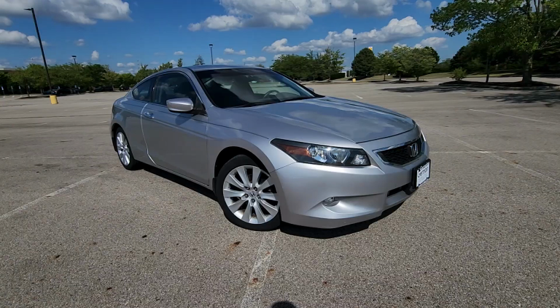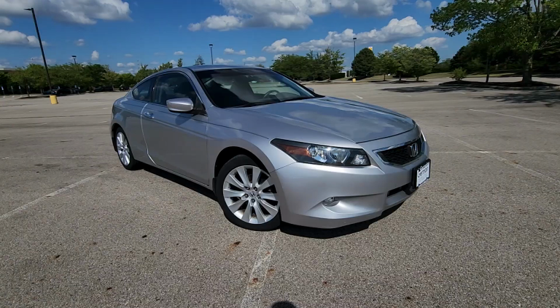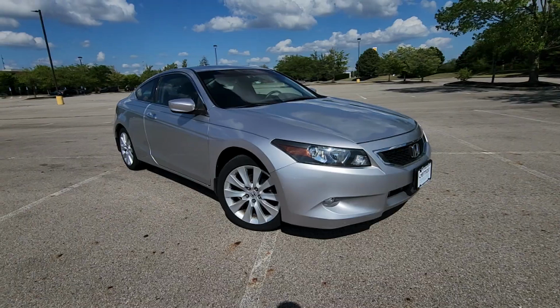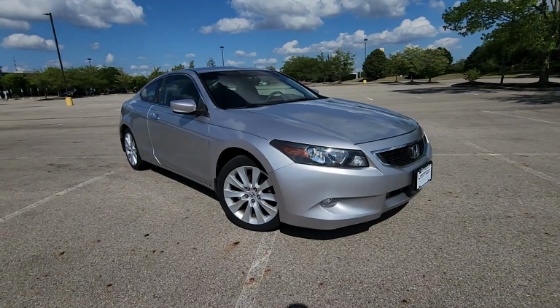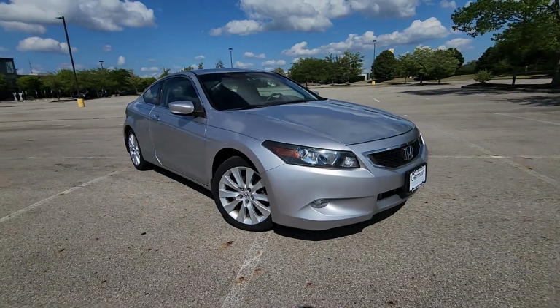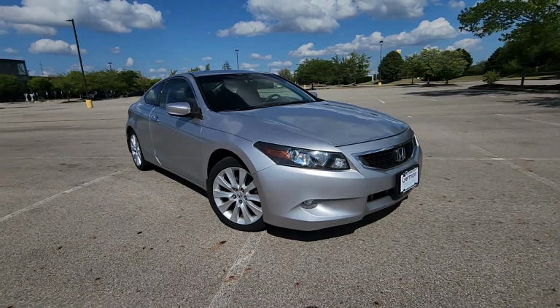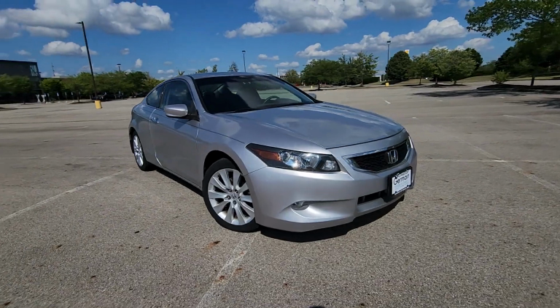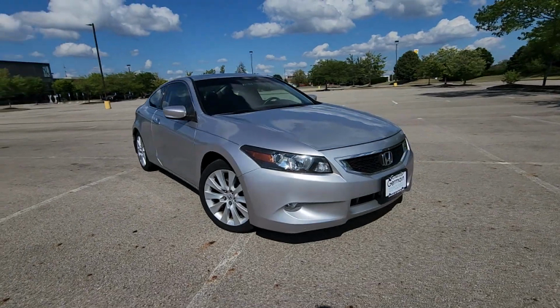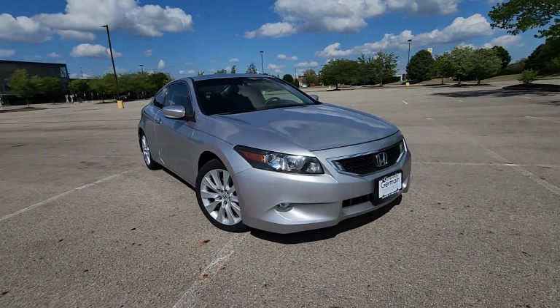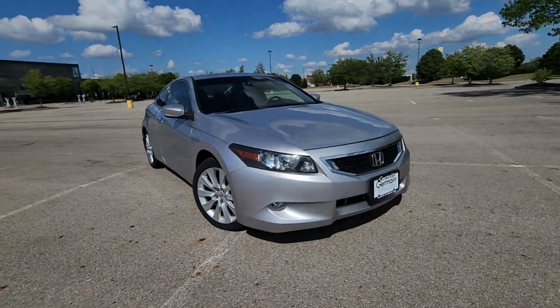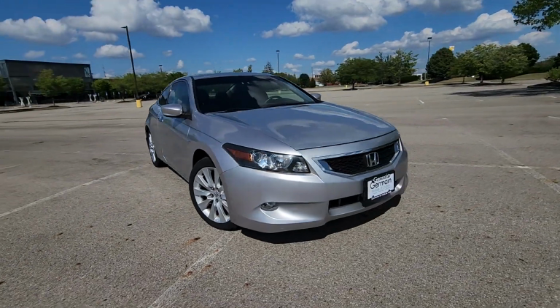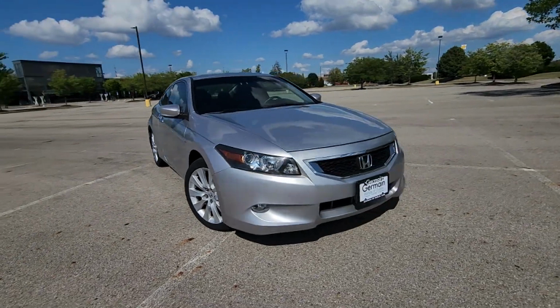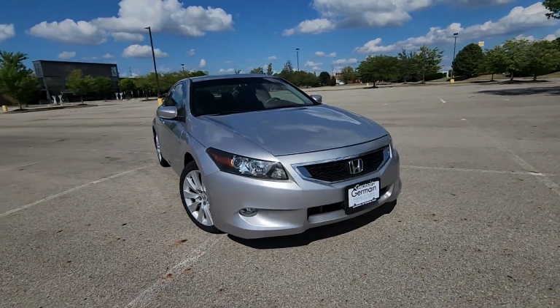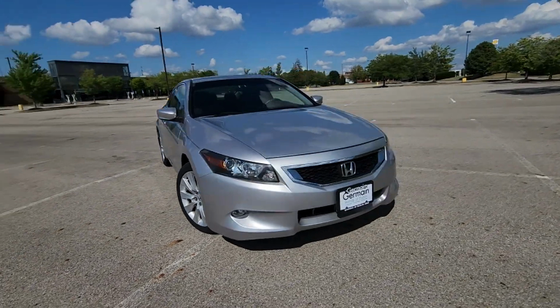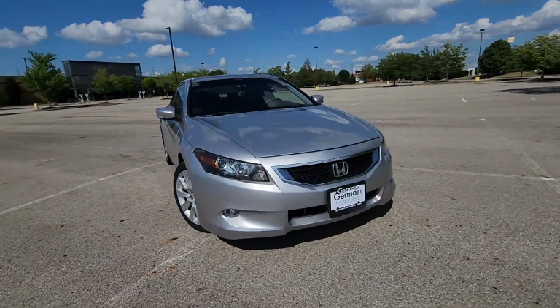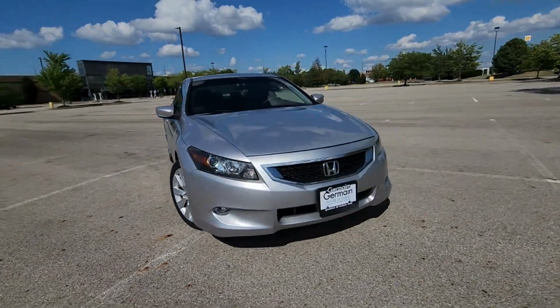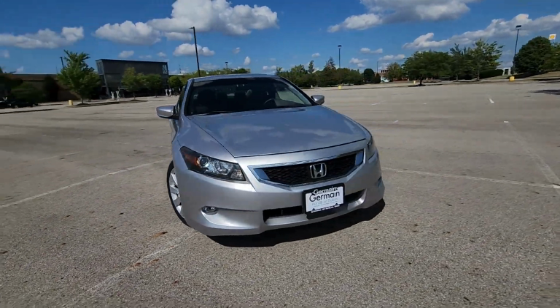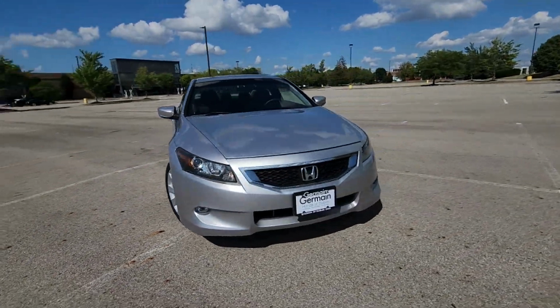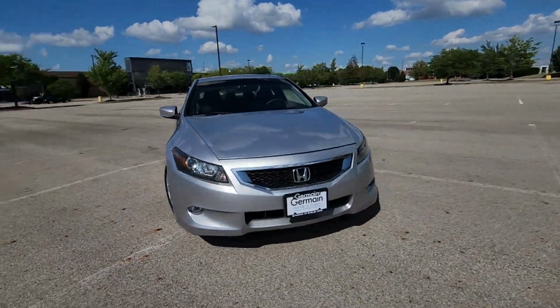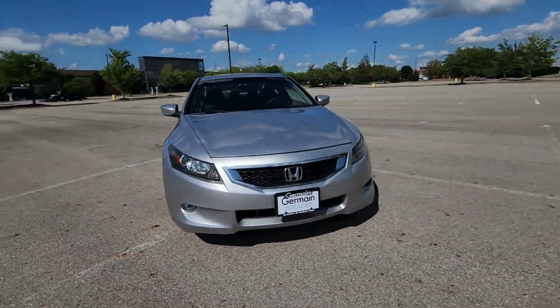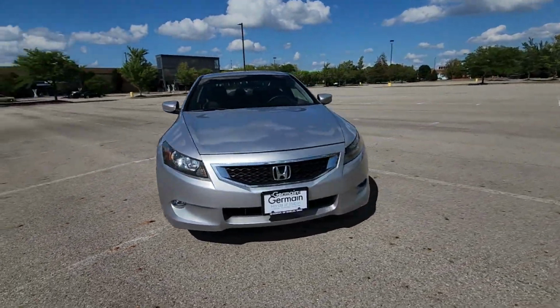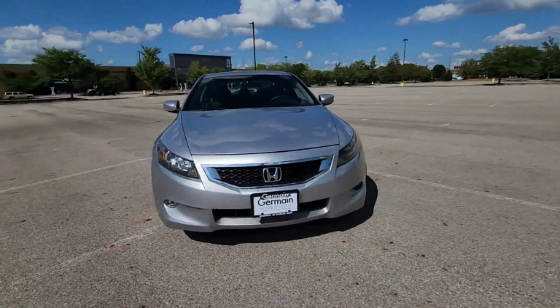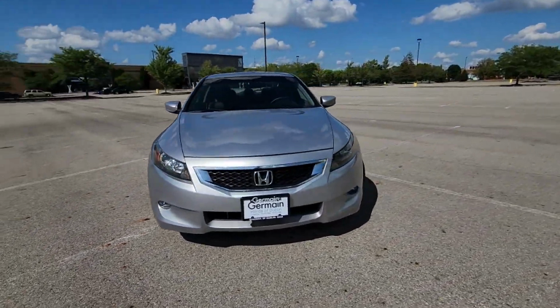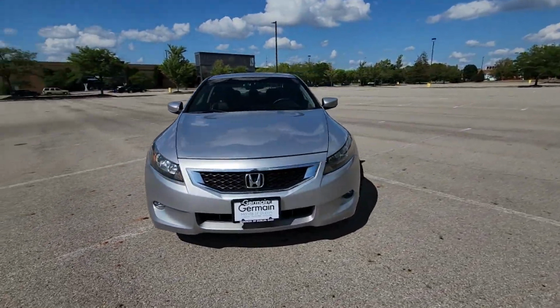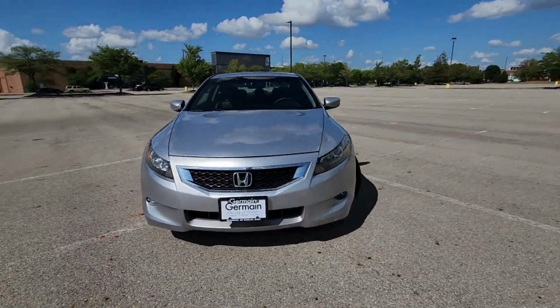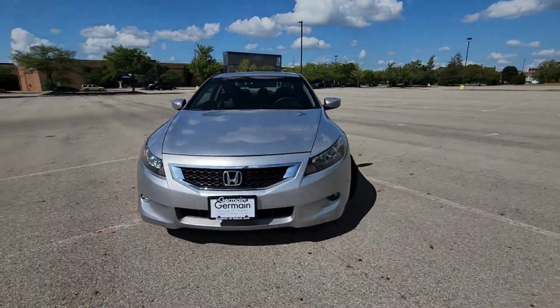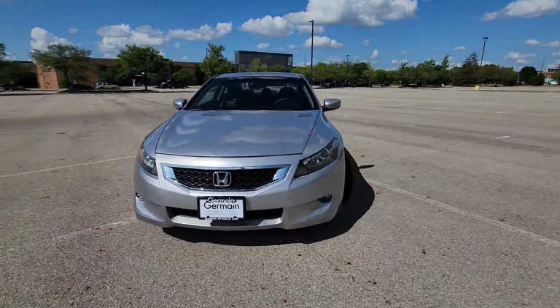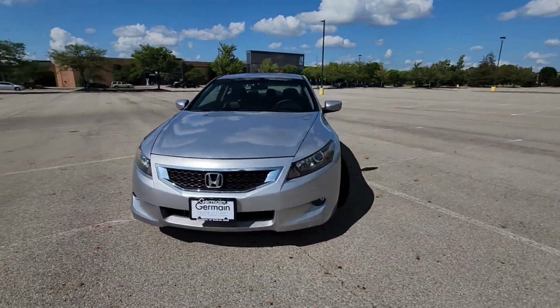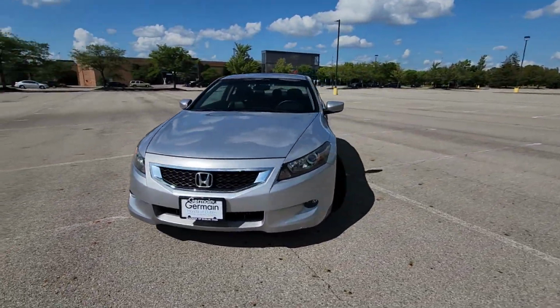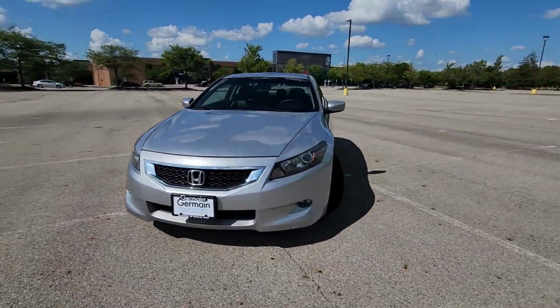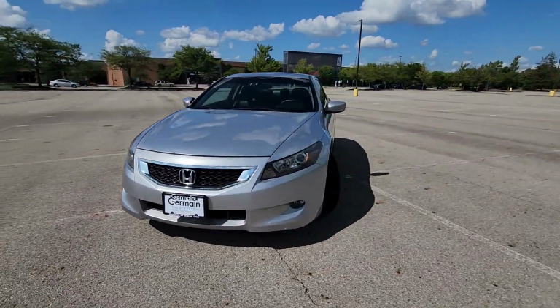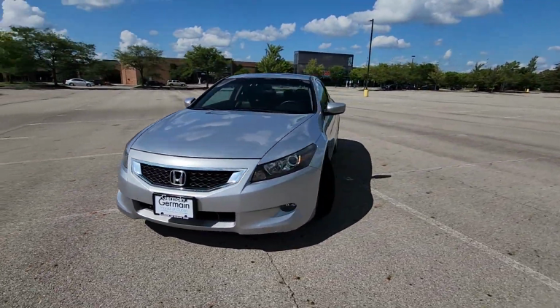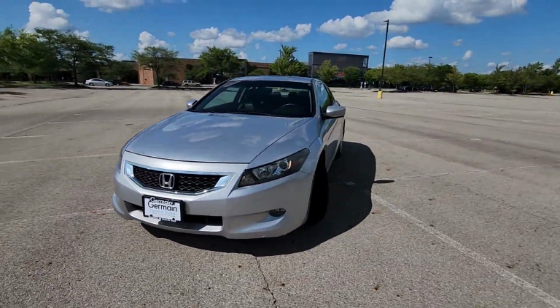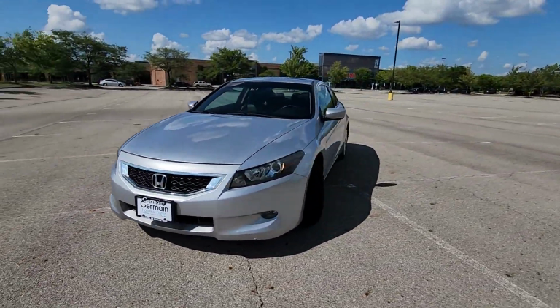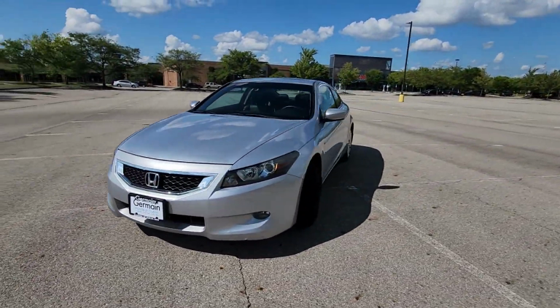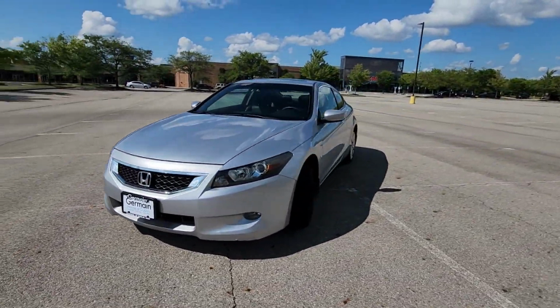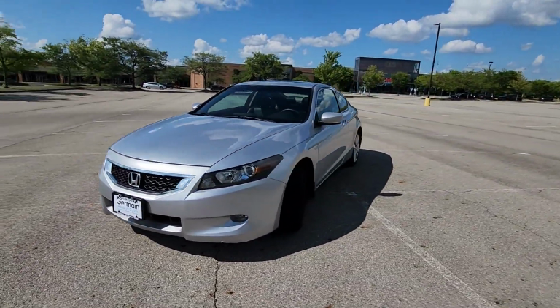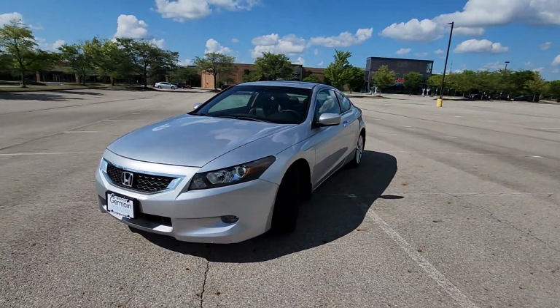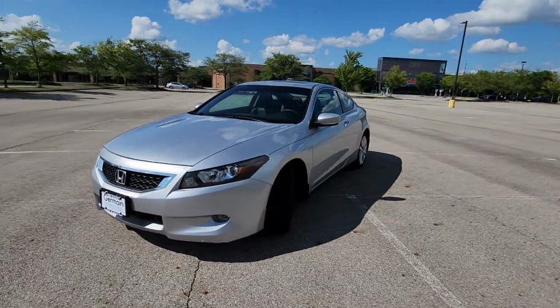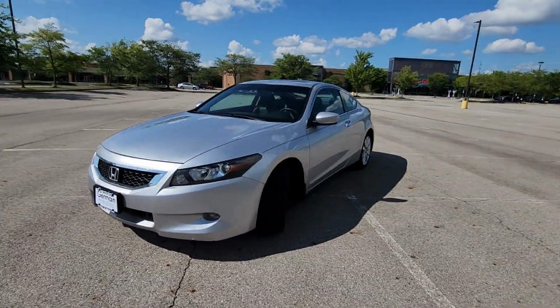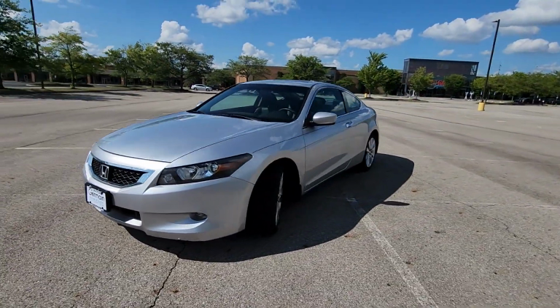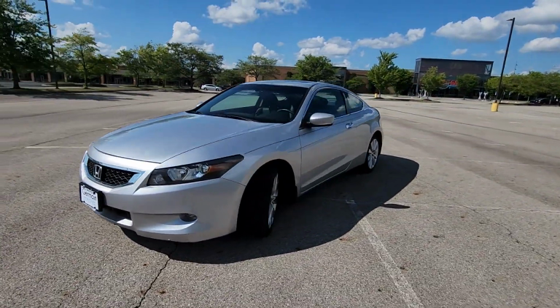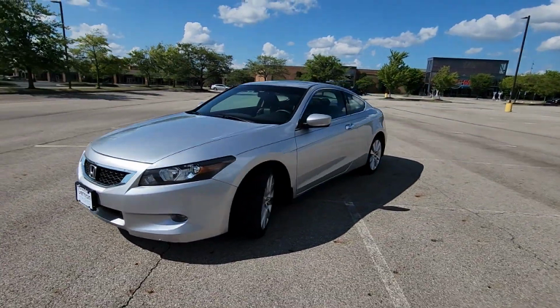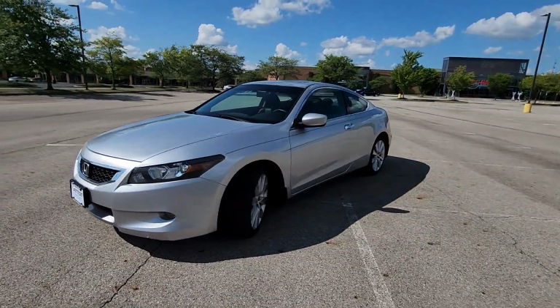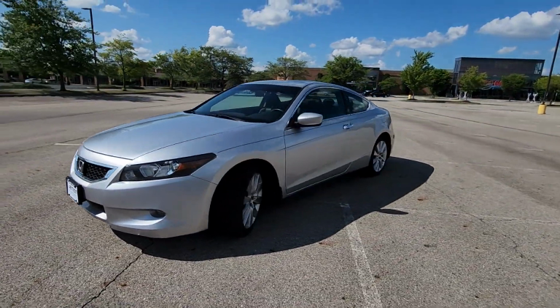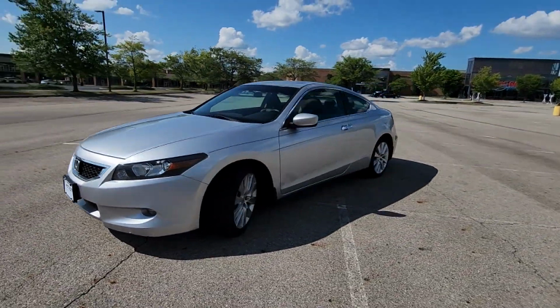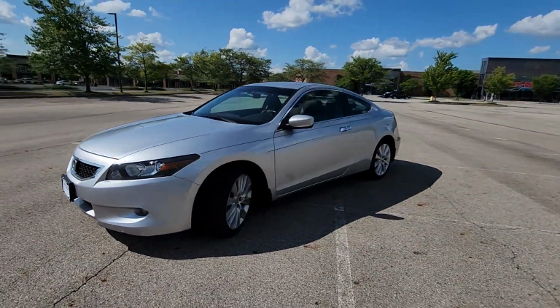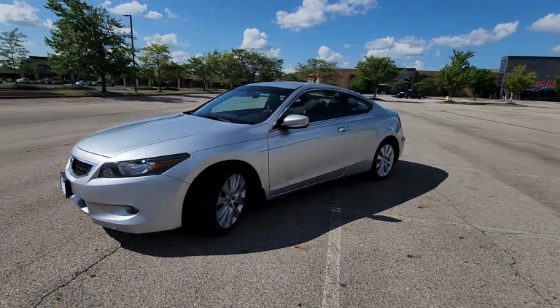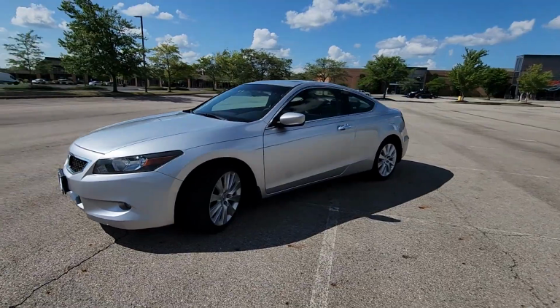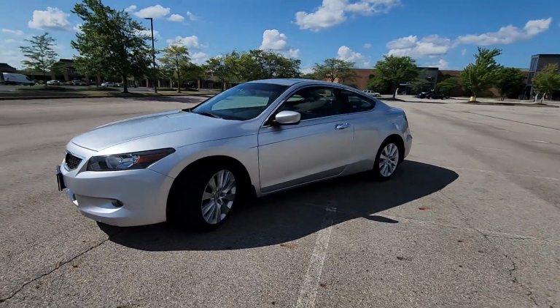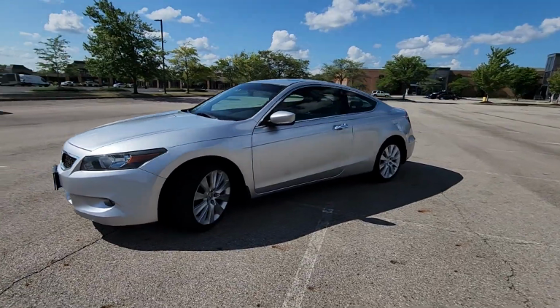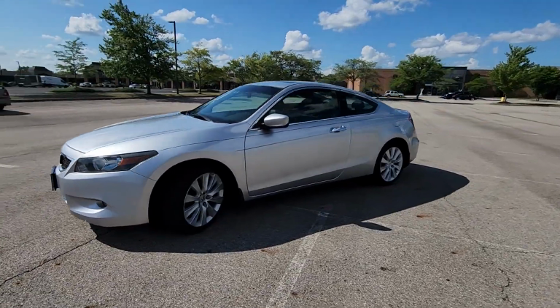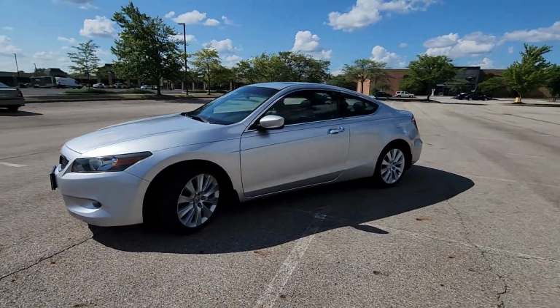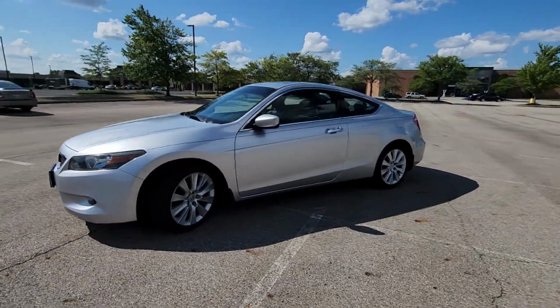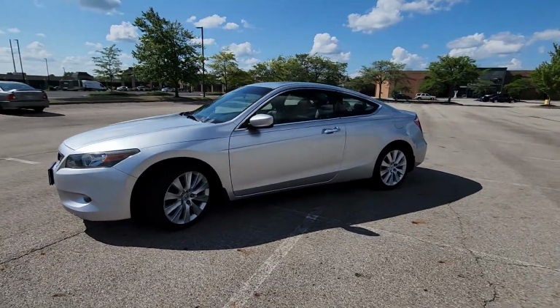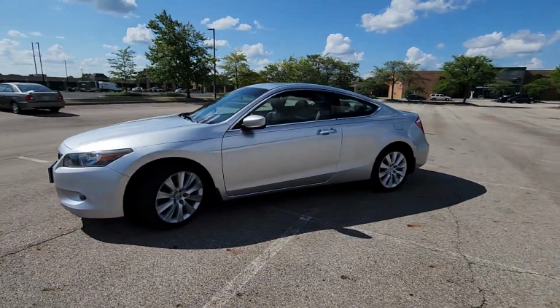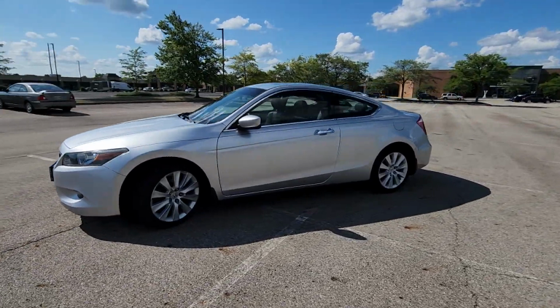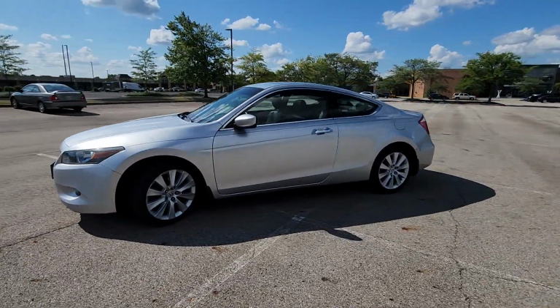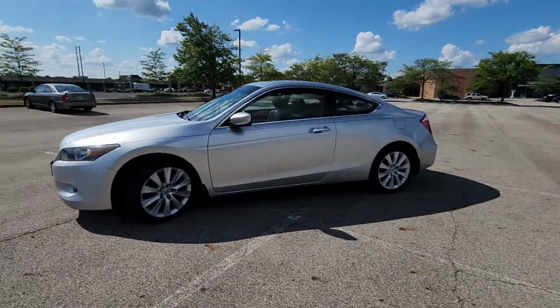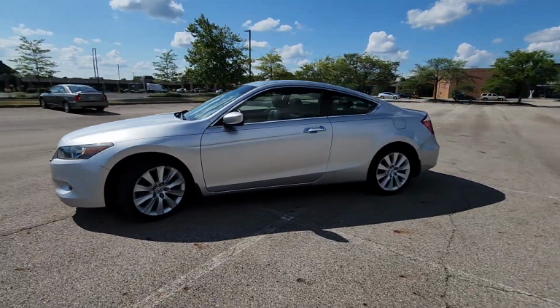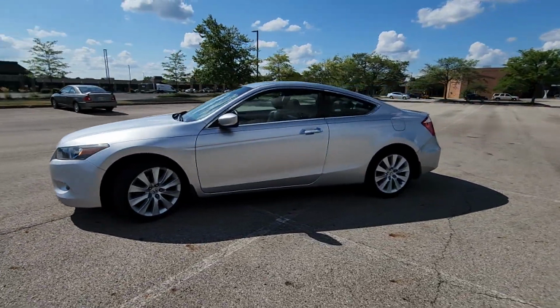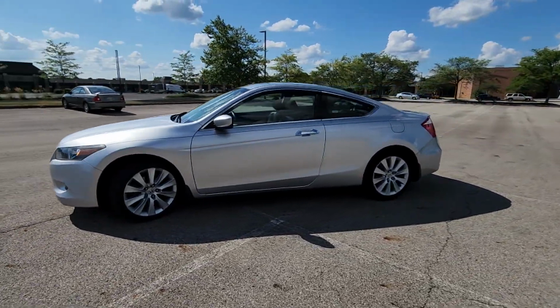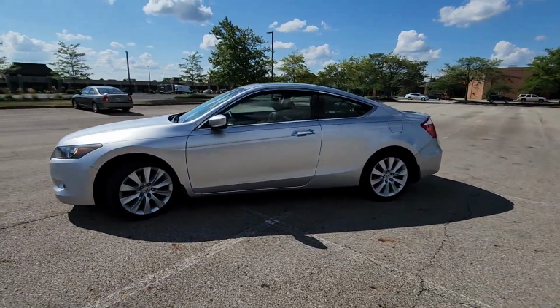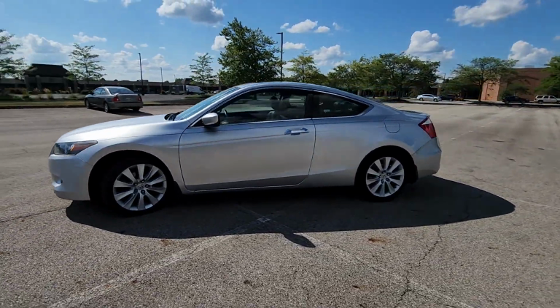2009 Honda Accord Coupe. This coupe is sleek and stylish with added comforts.